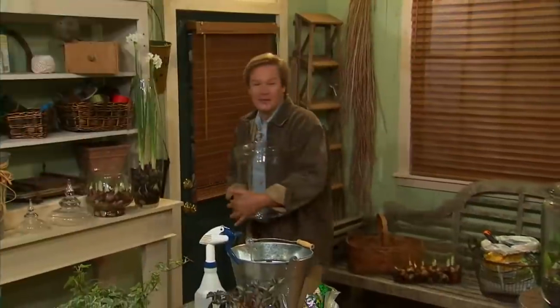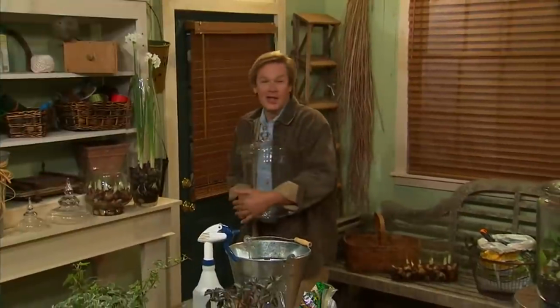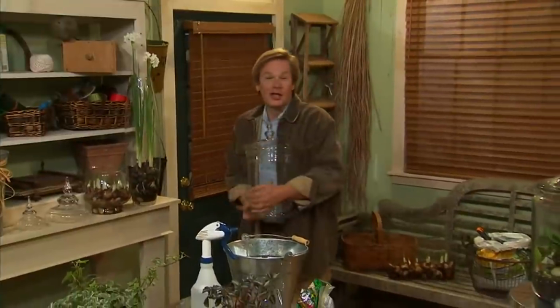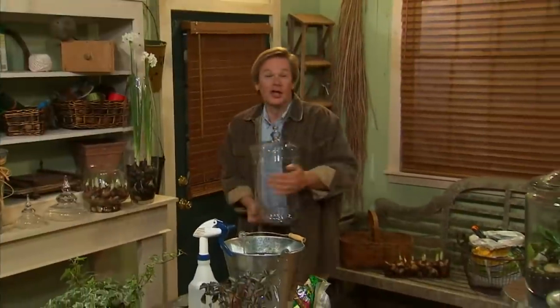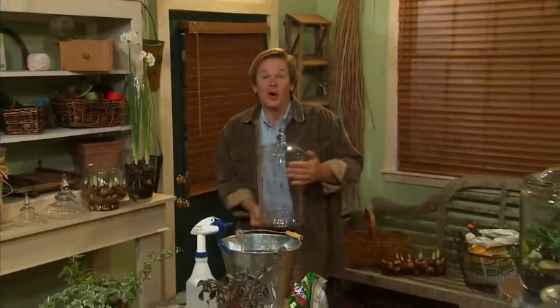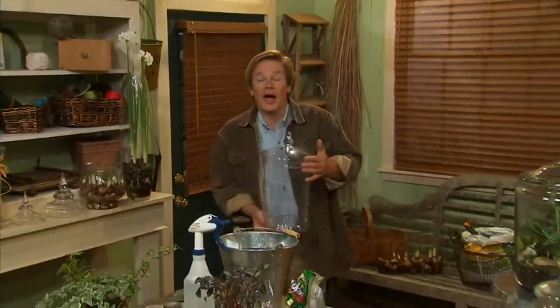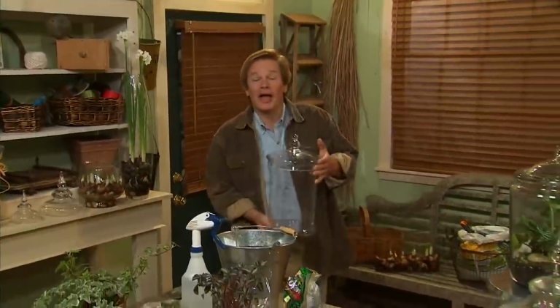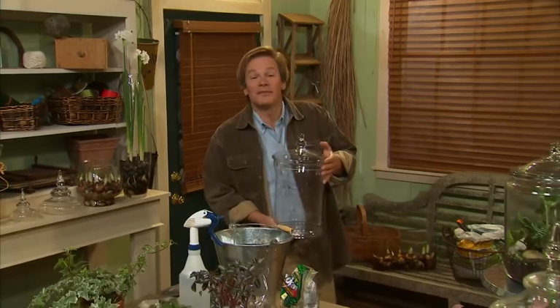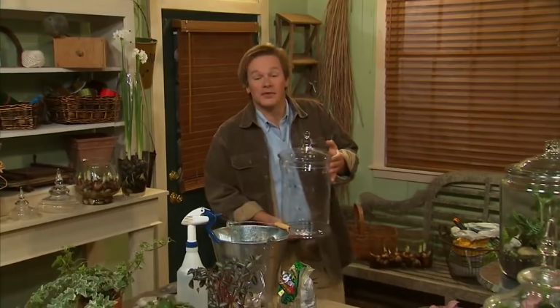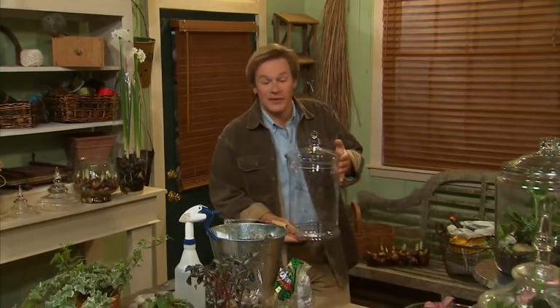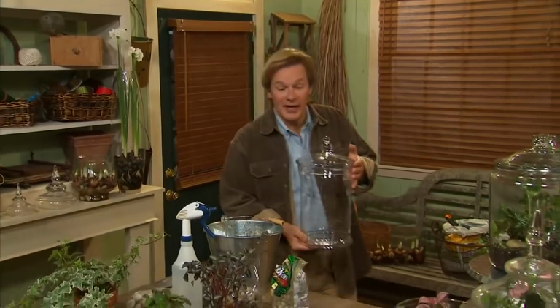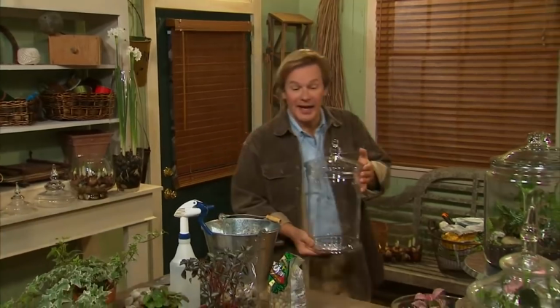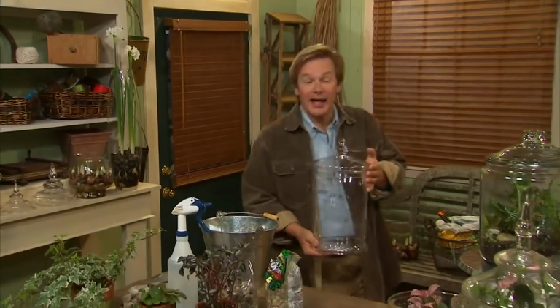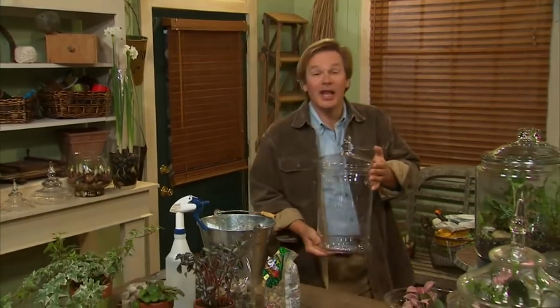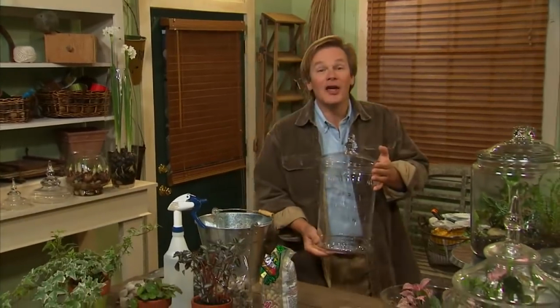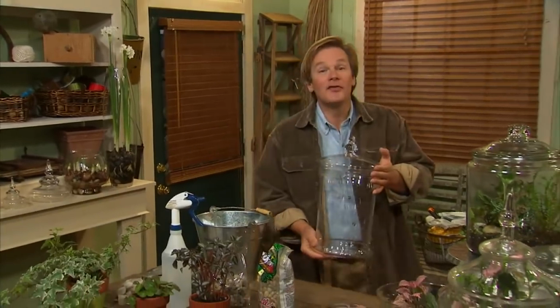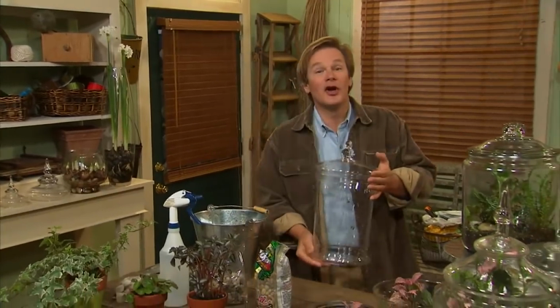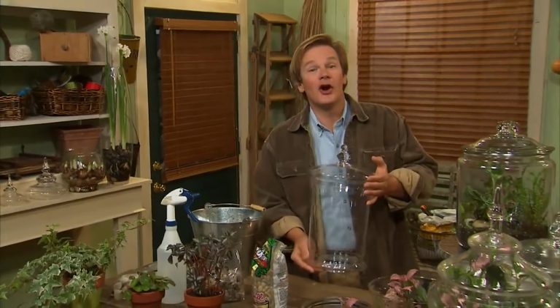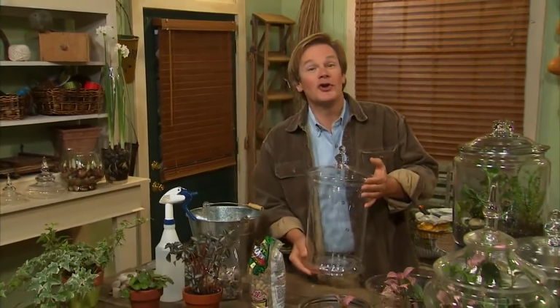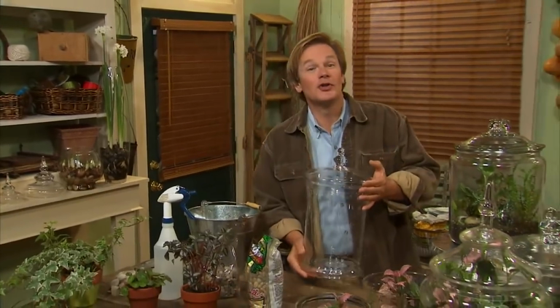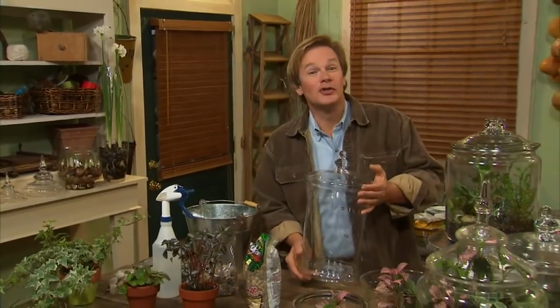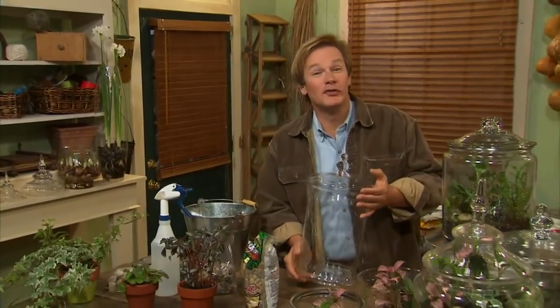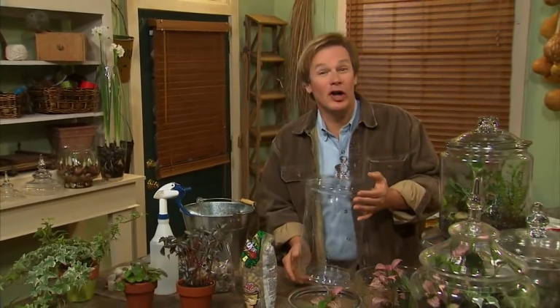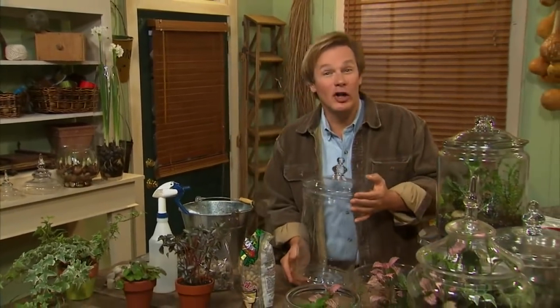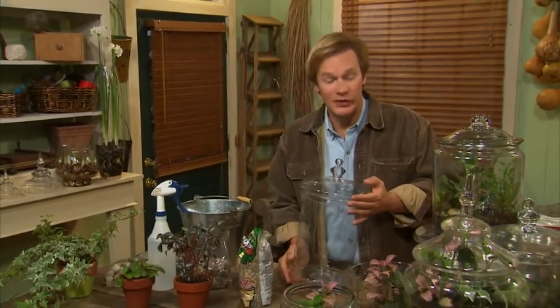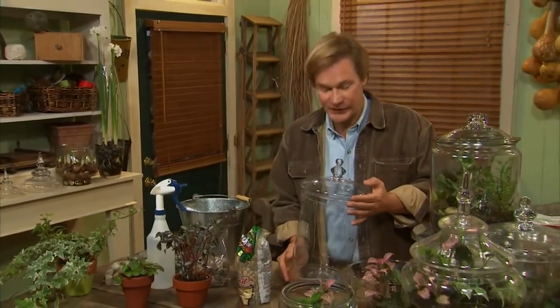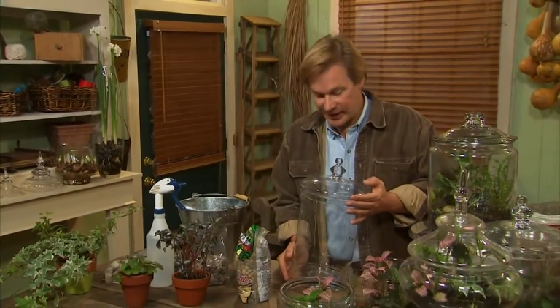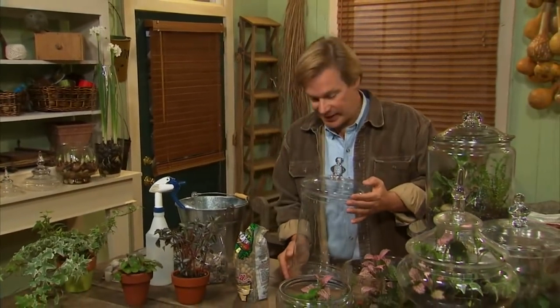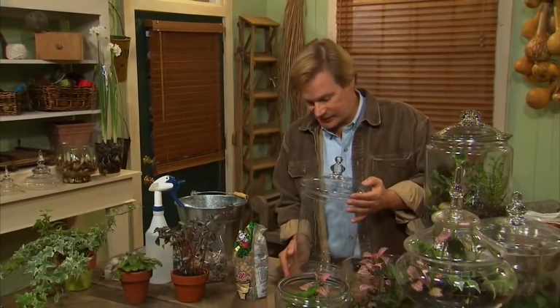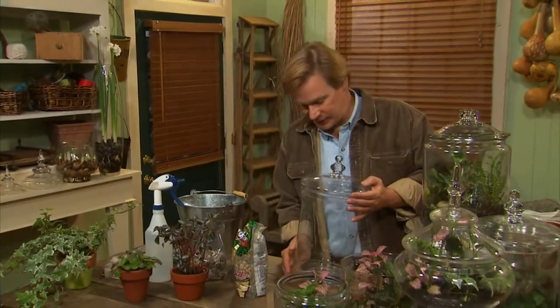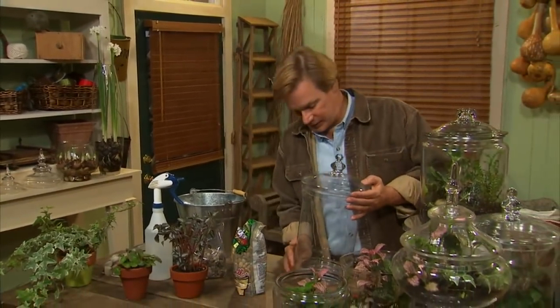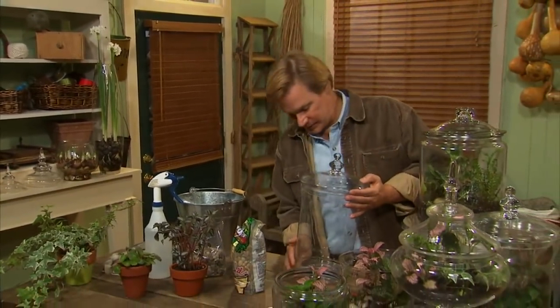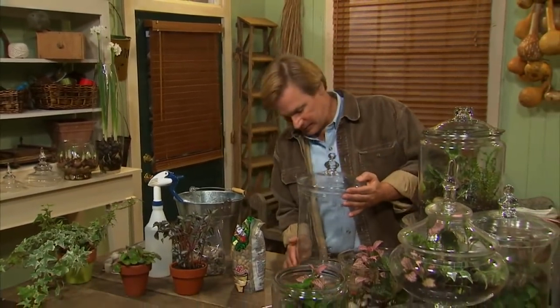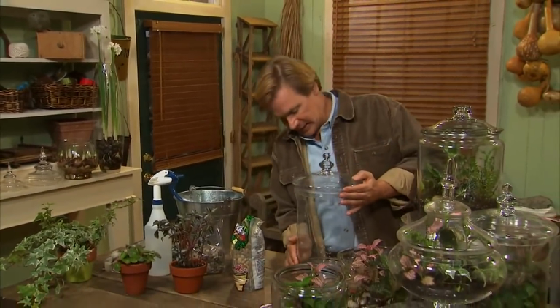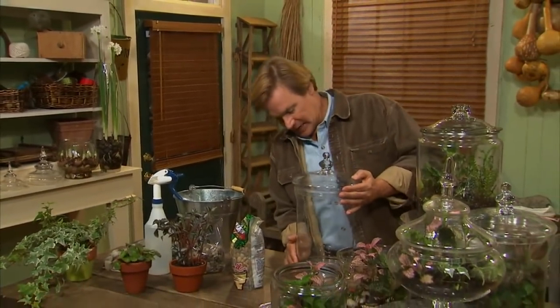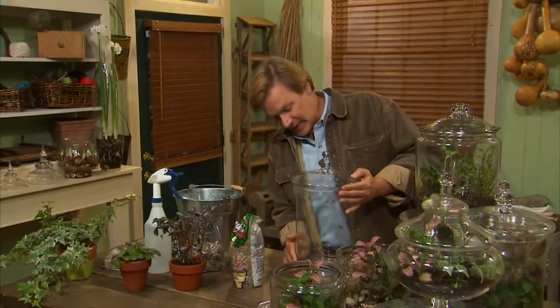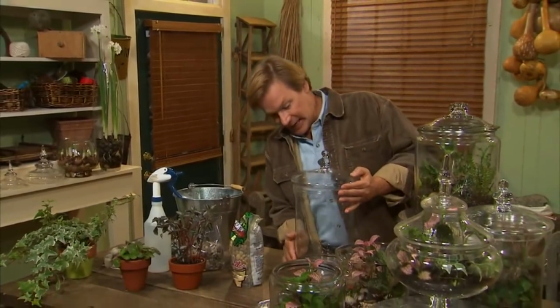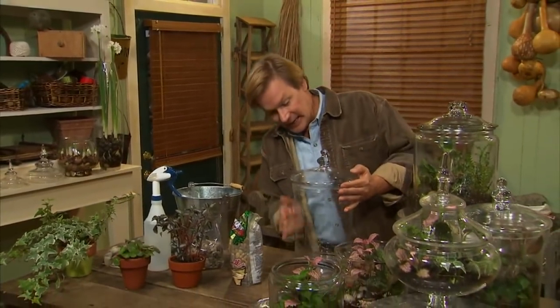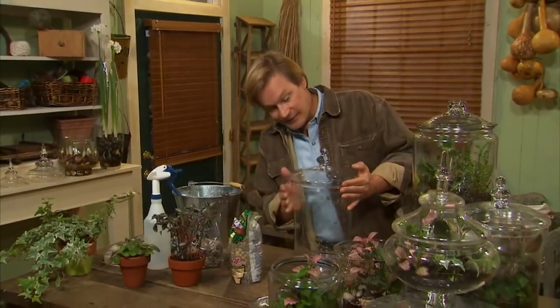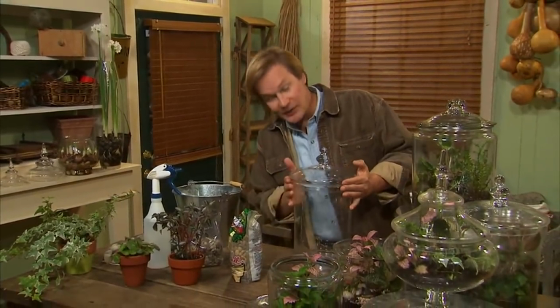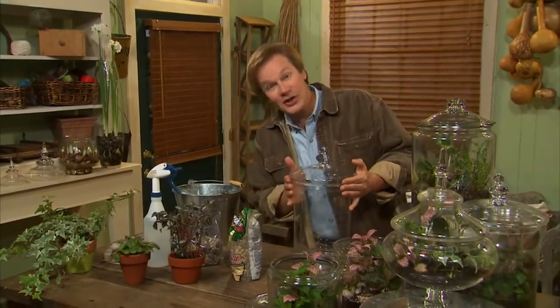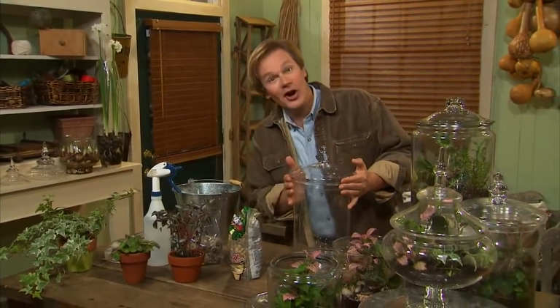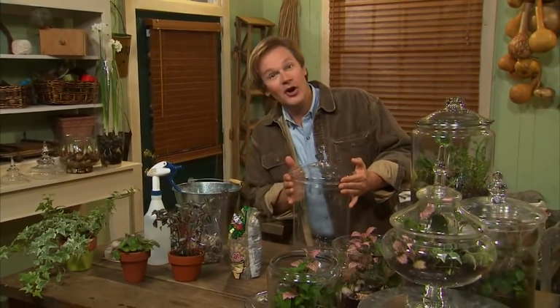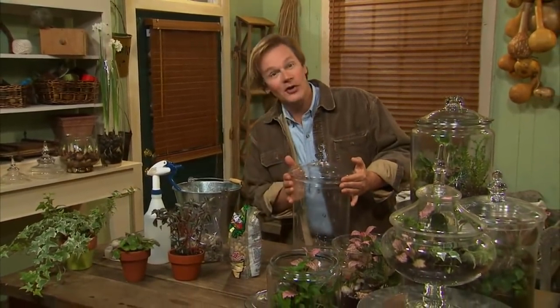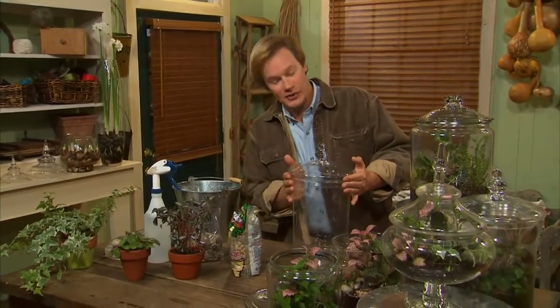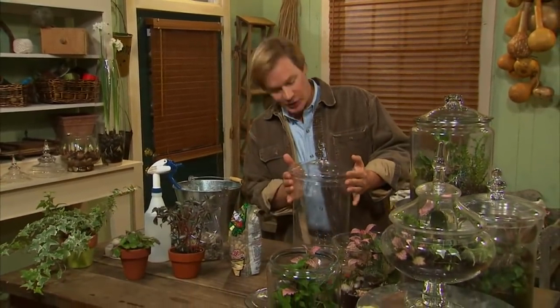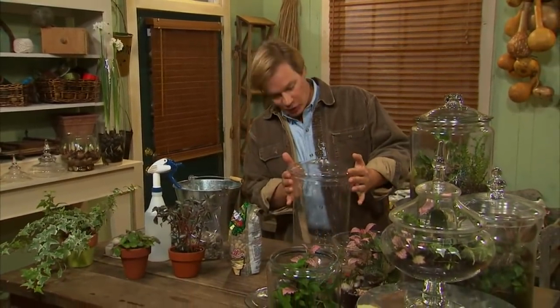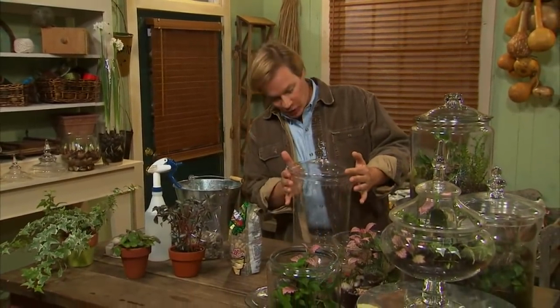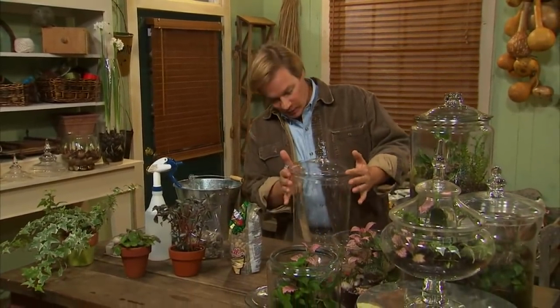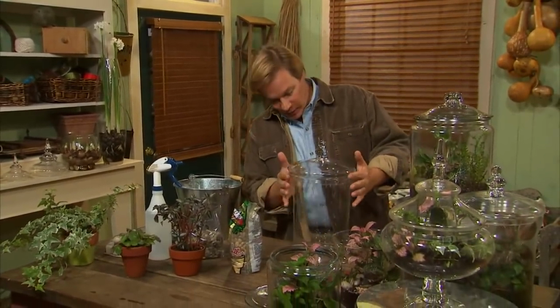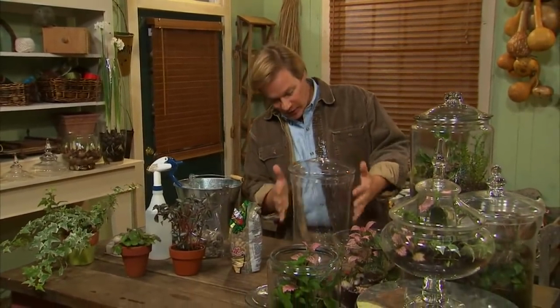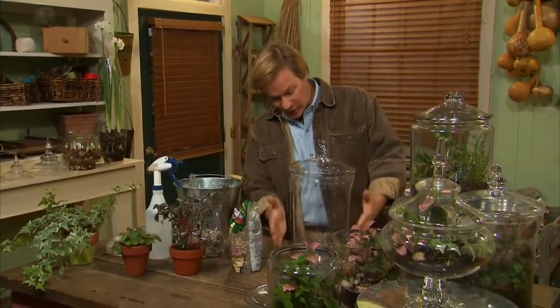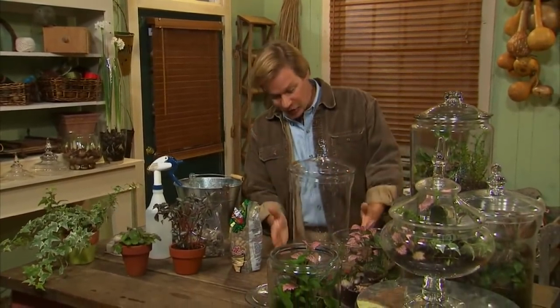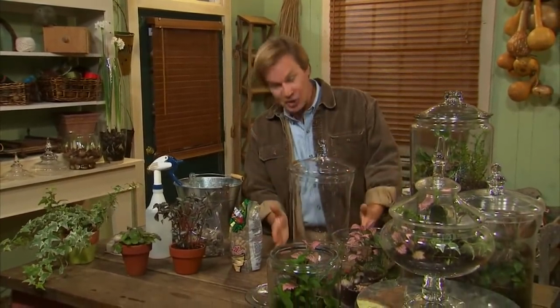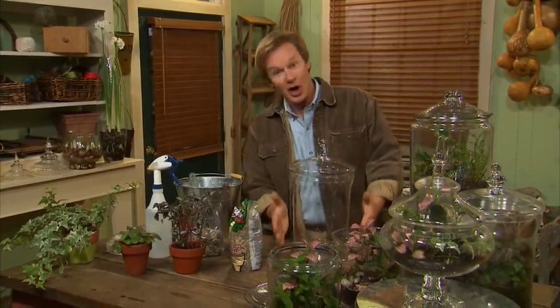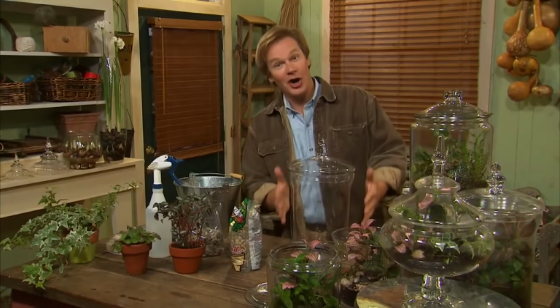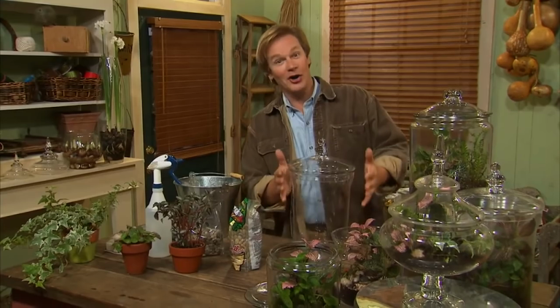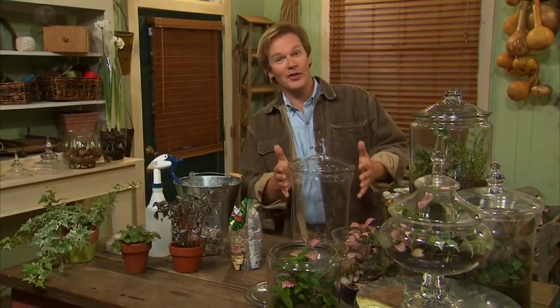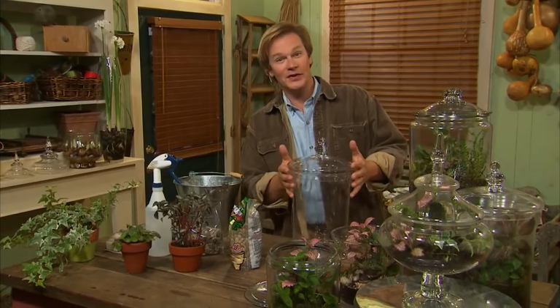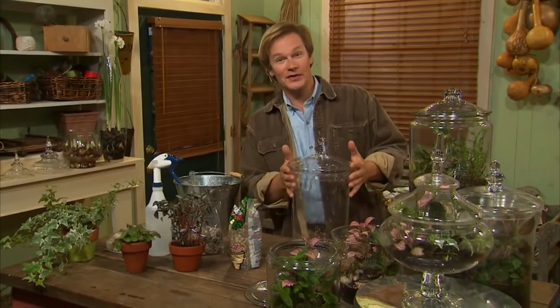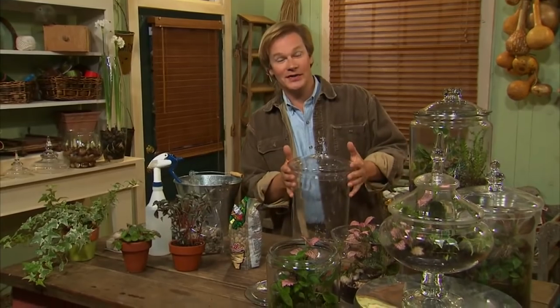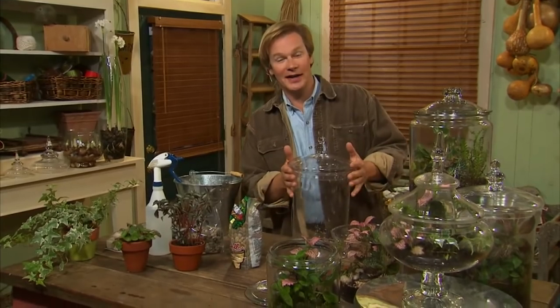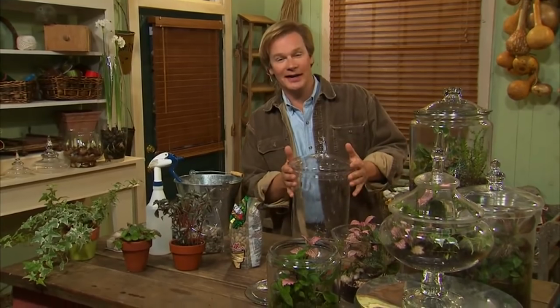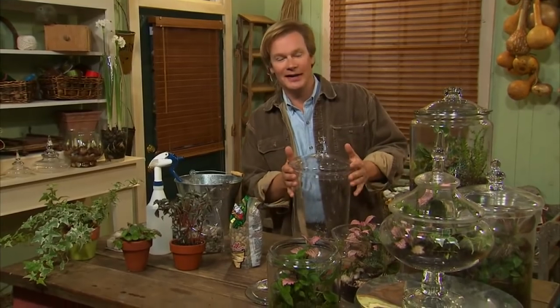I have to say, I love gardens of all sizes — even gardens that you can put in a jar of this size.